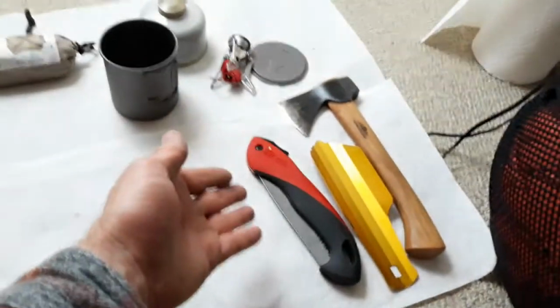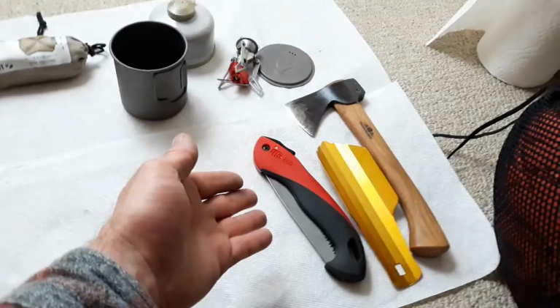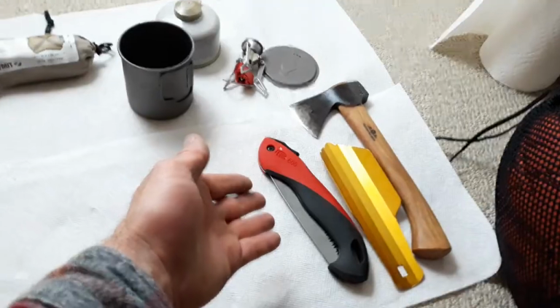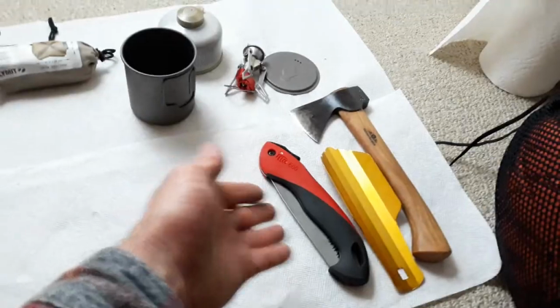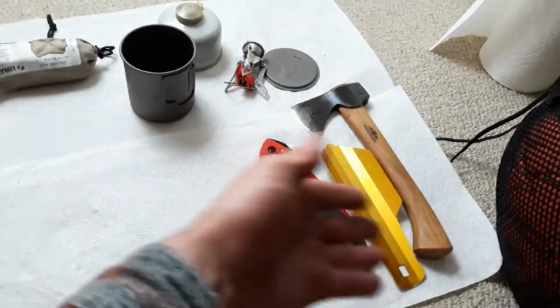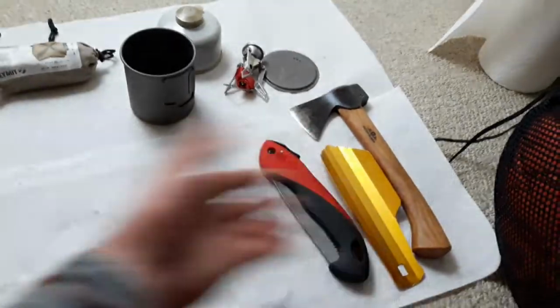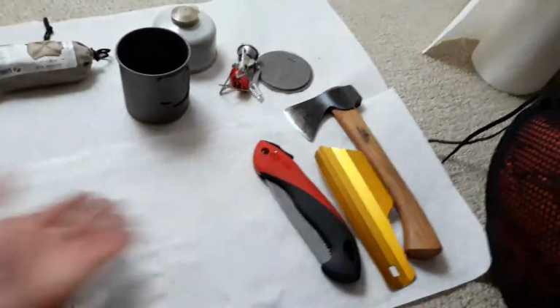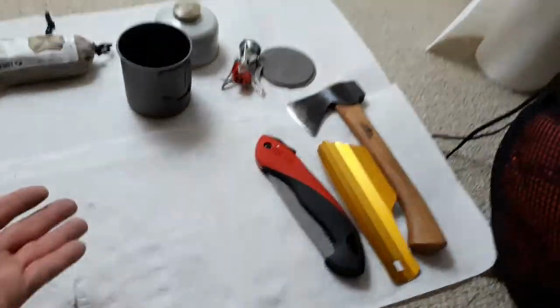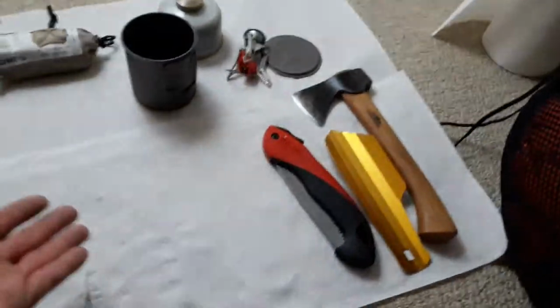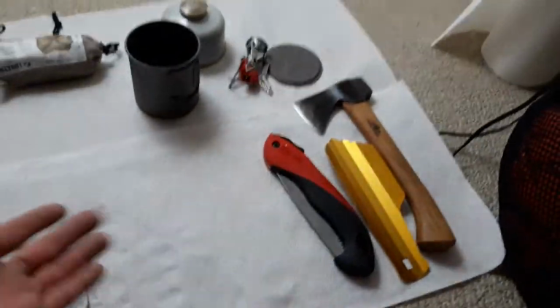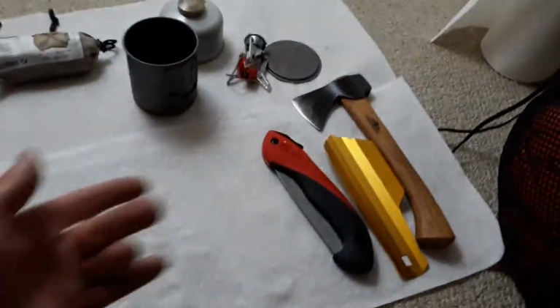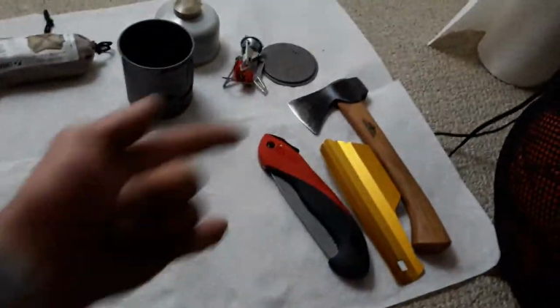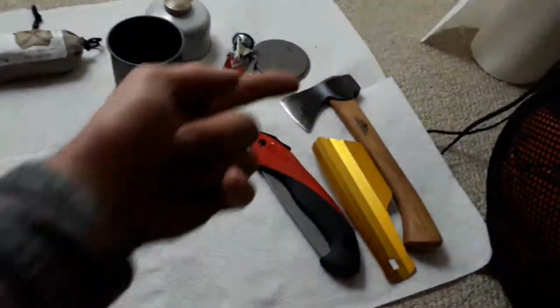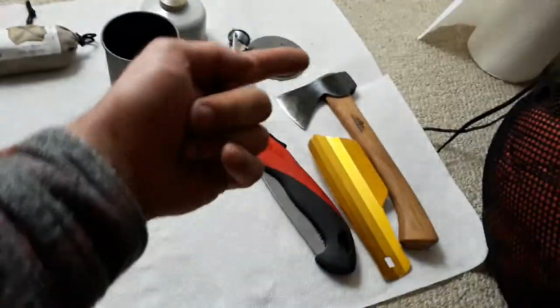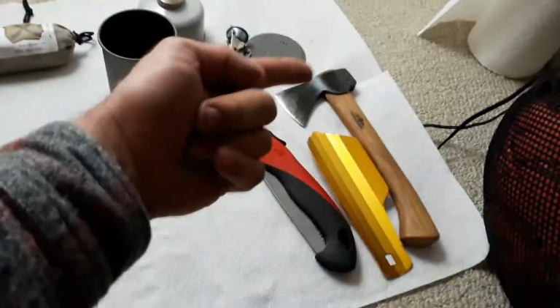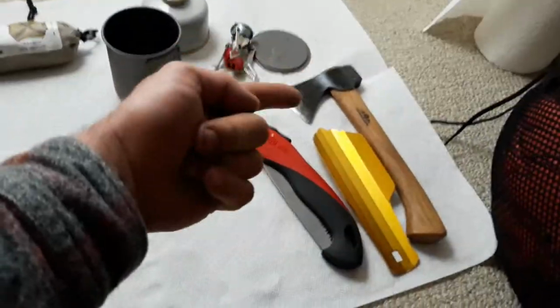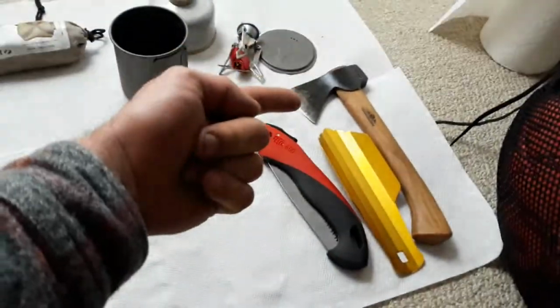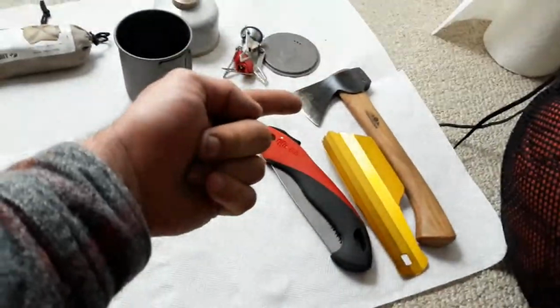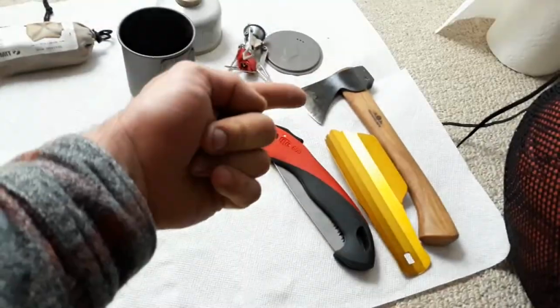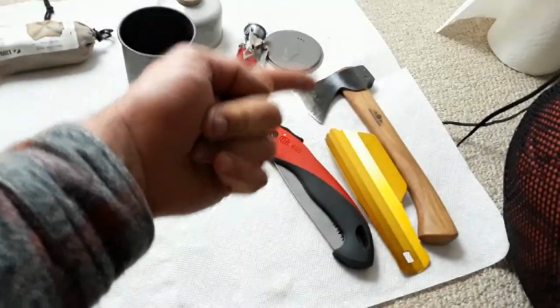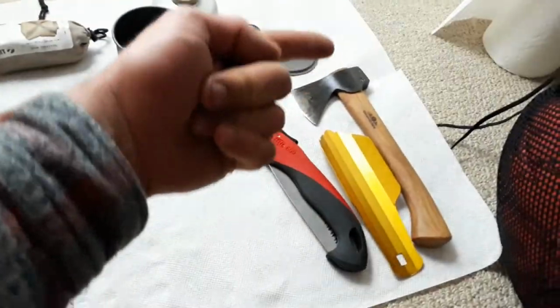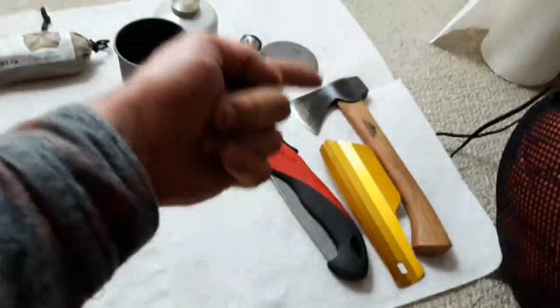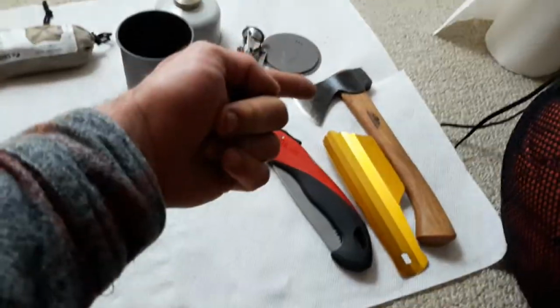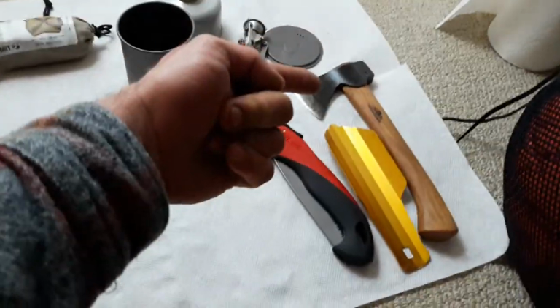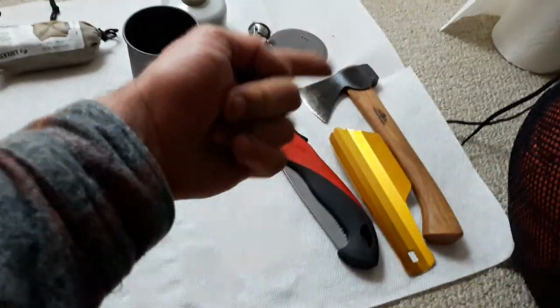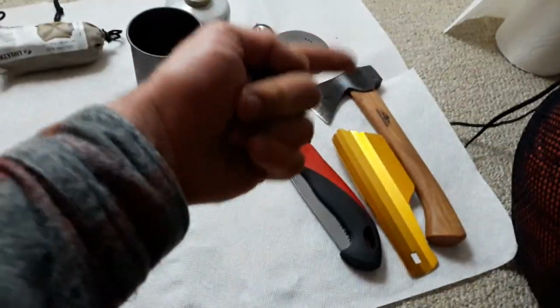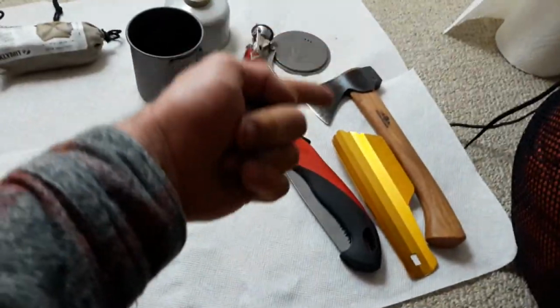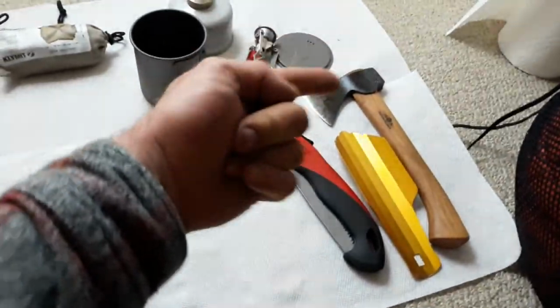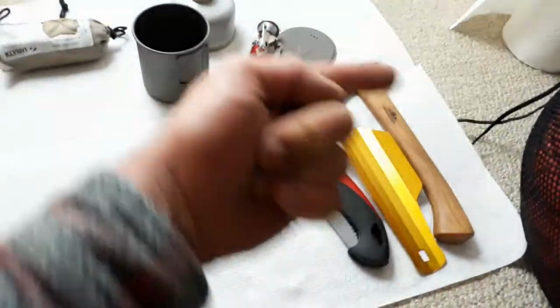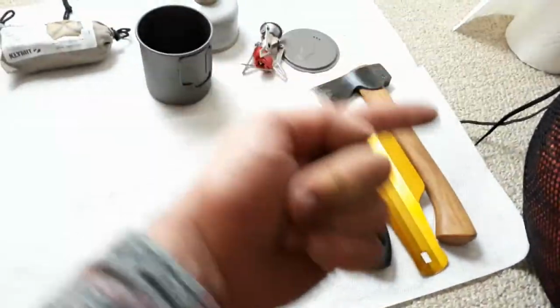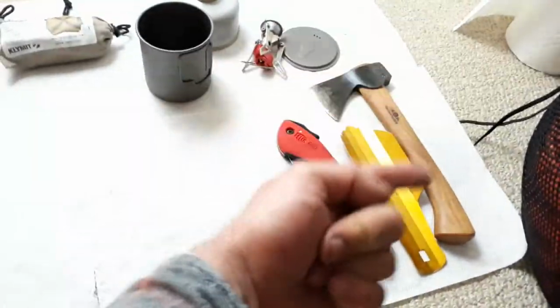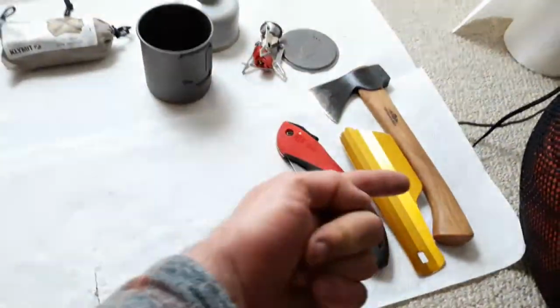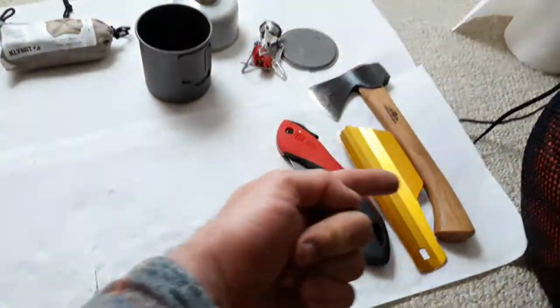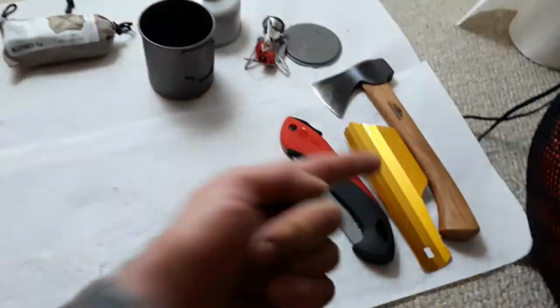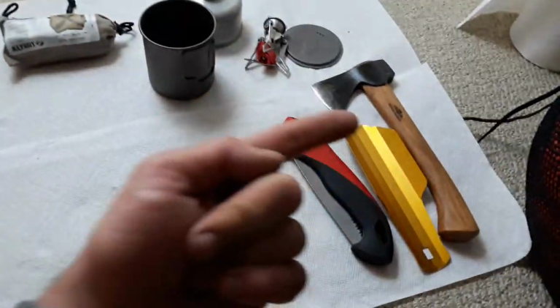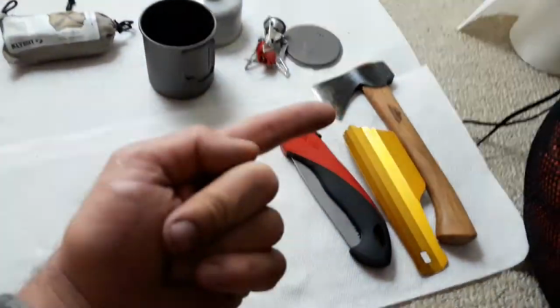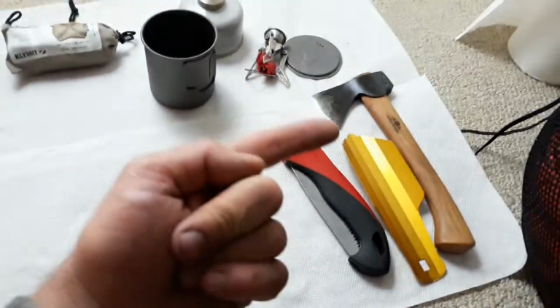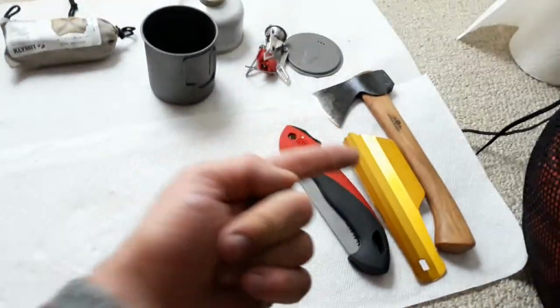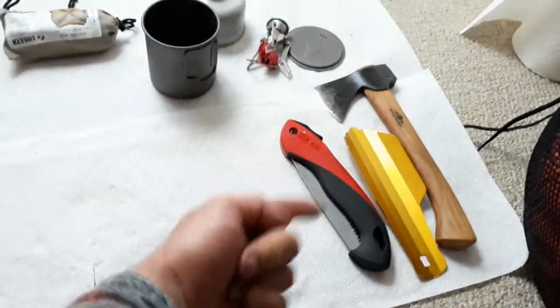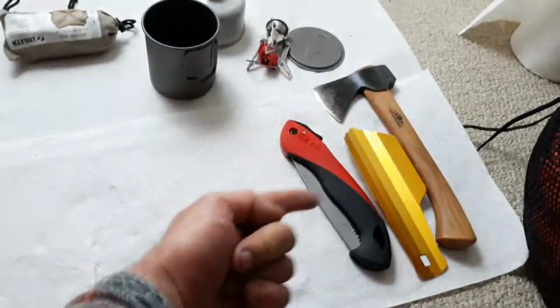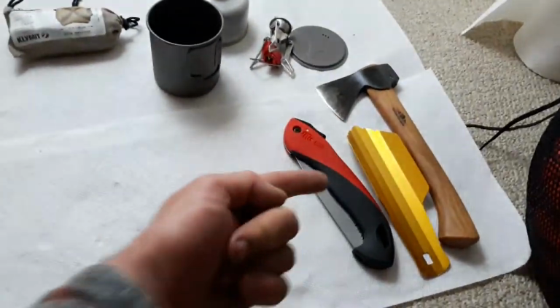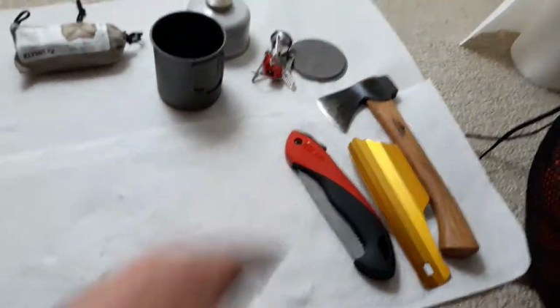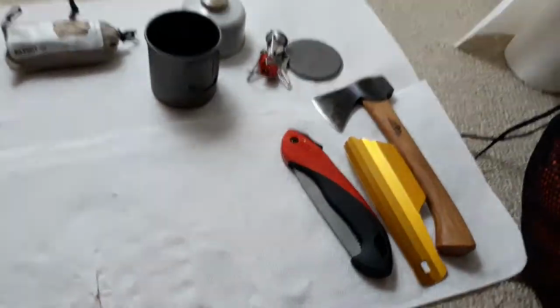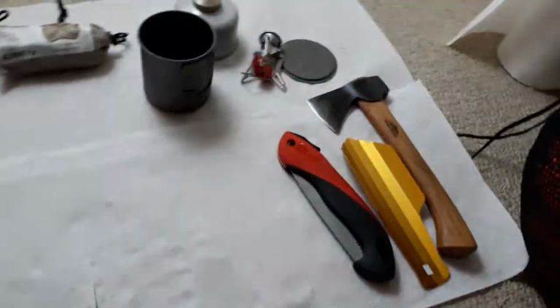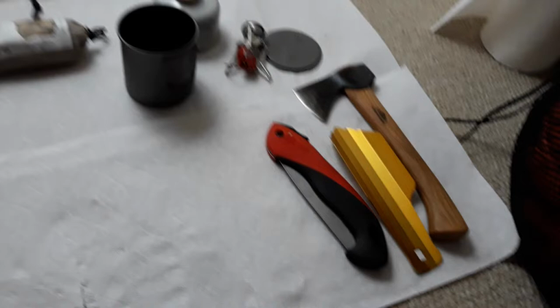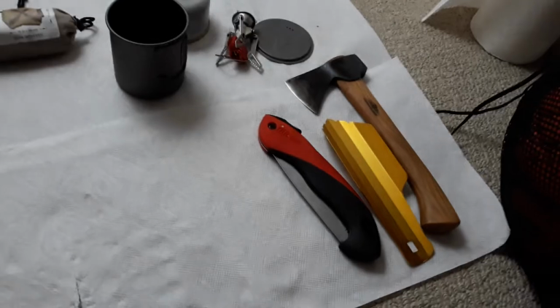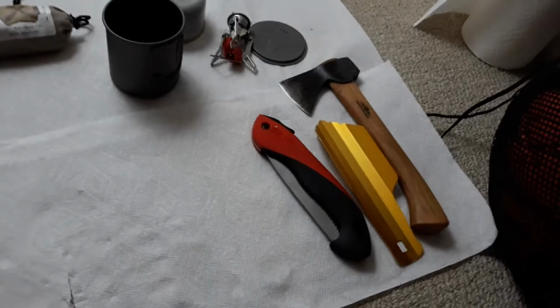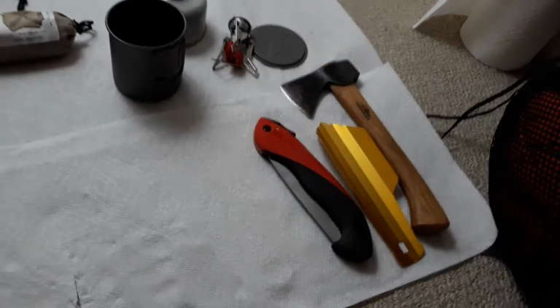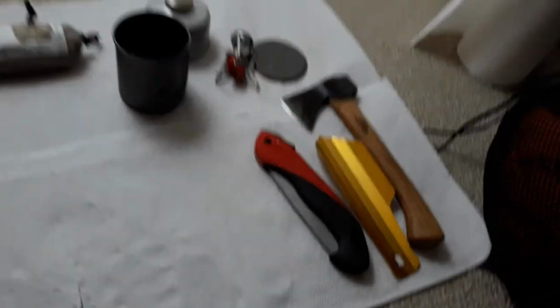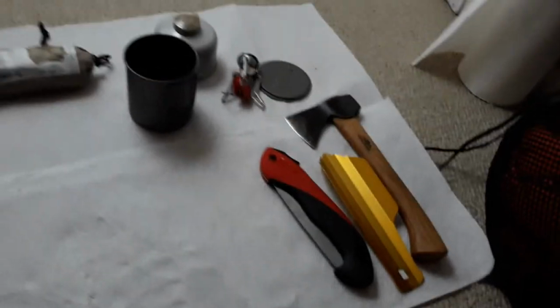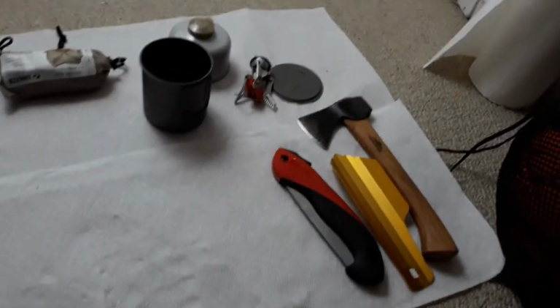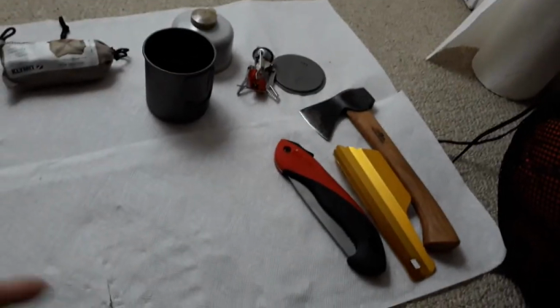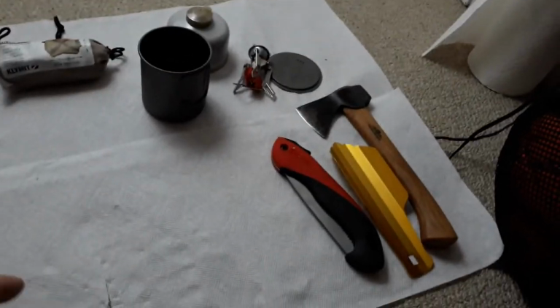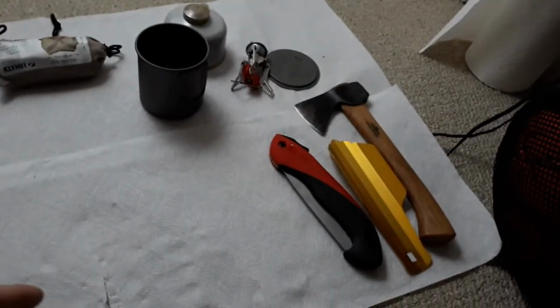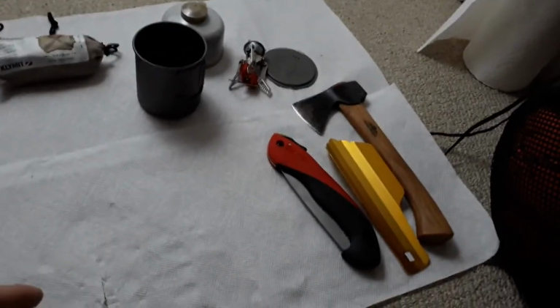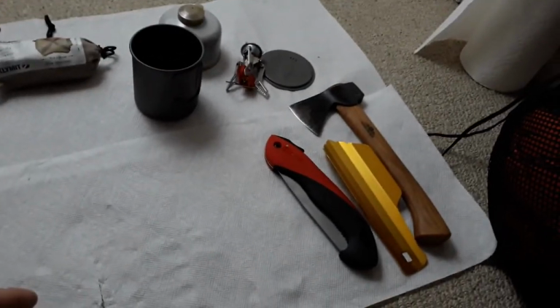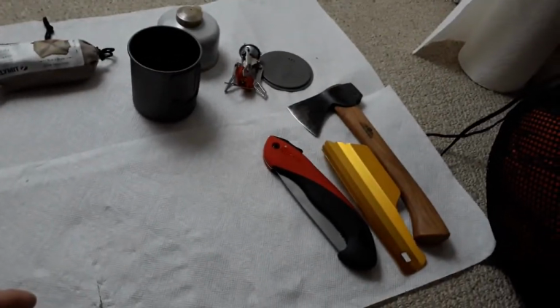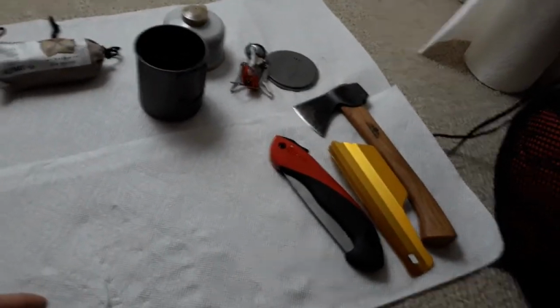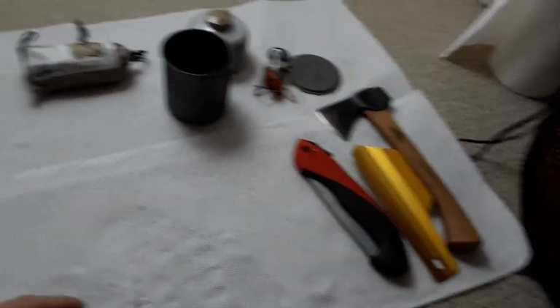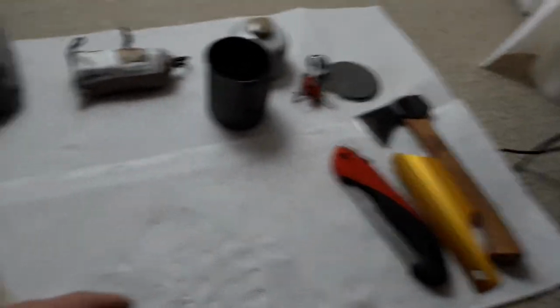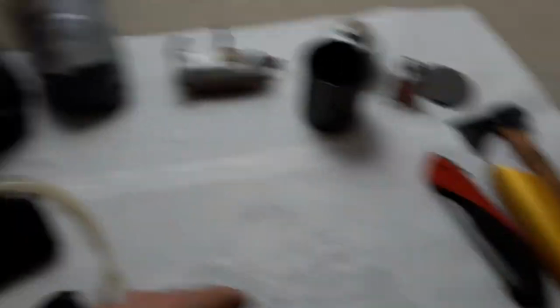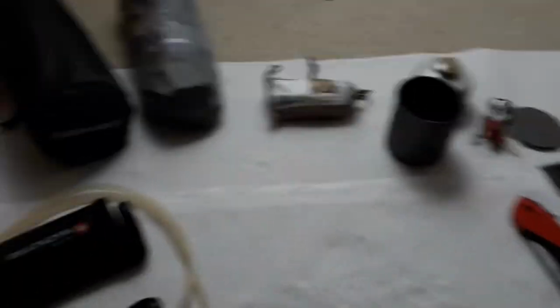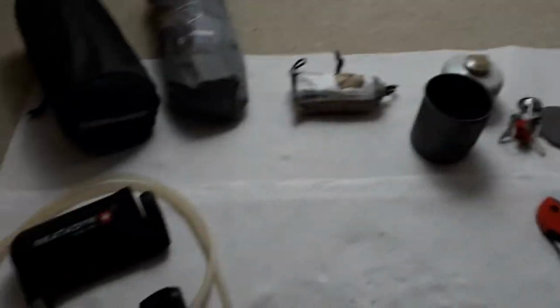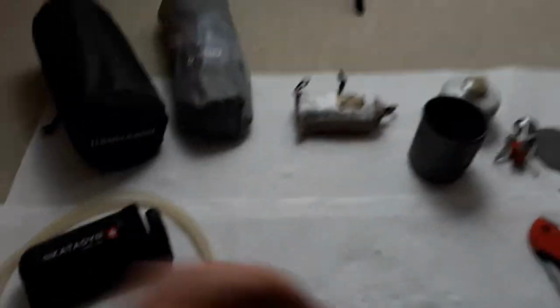You're not going to find a cooking set — a stove and a pot — lighter or smaller than that. Same with the tools: that's a full range of tools. I have a knife, a hatchet, a hammer, a shovel, and a saw. Not going to find anything lighter and smaller than that.